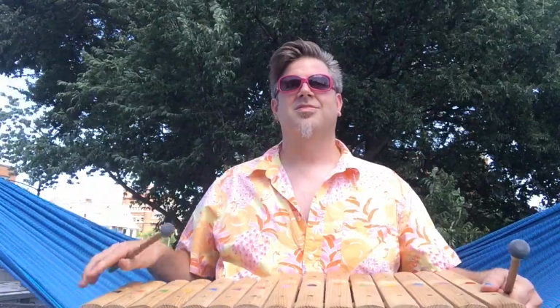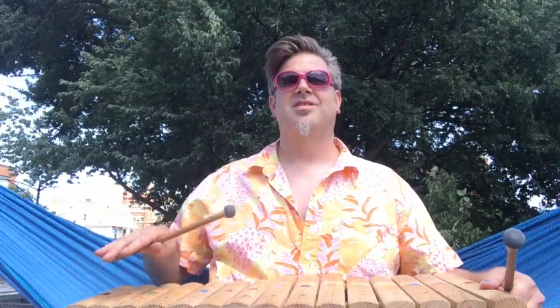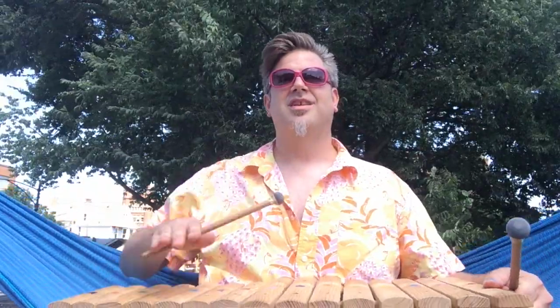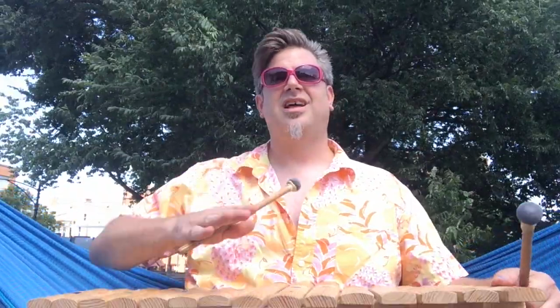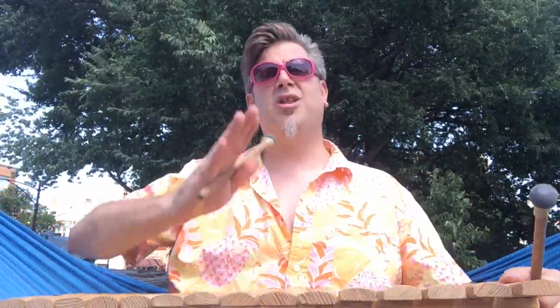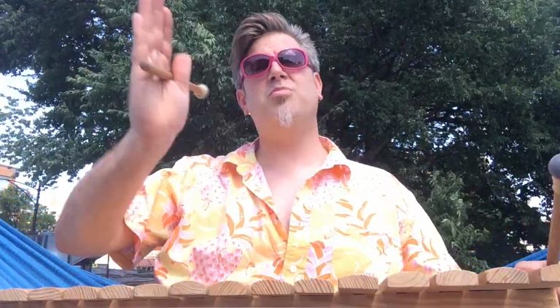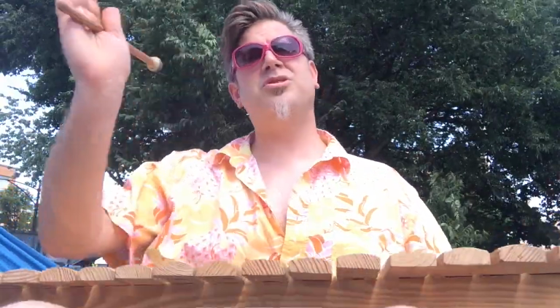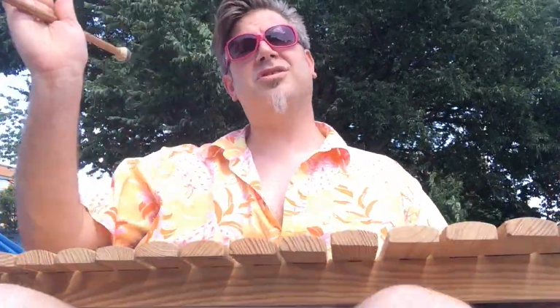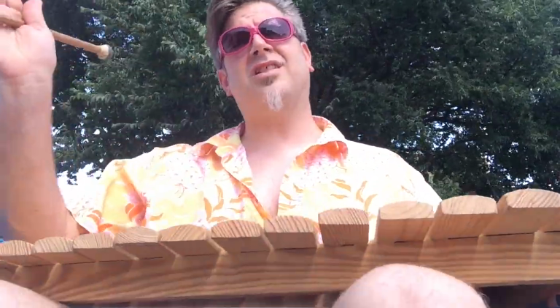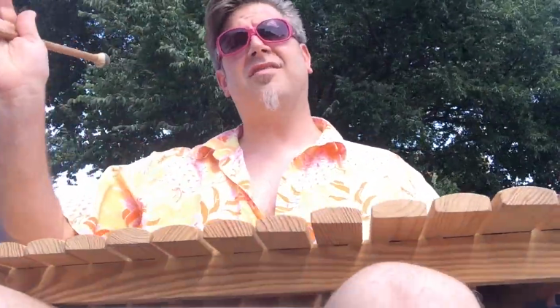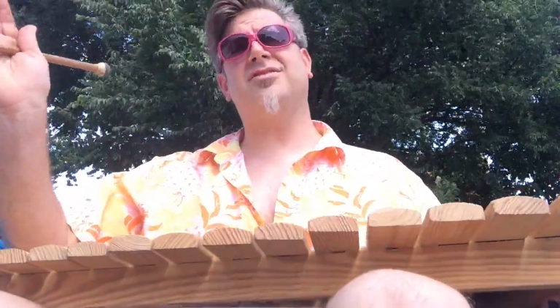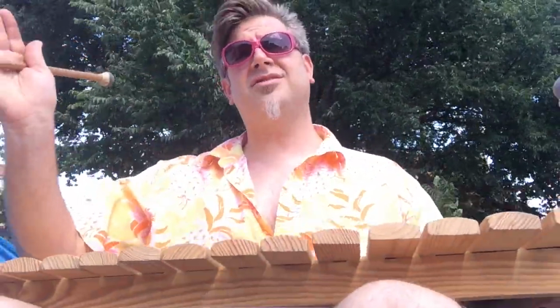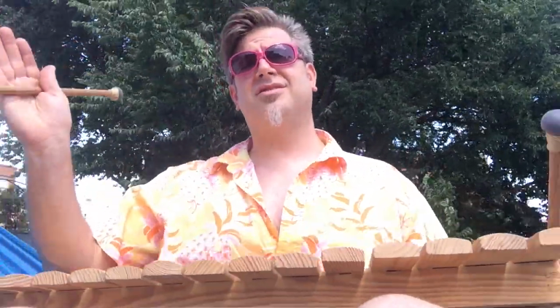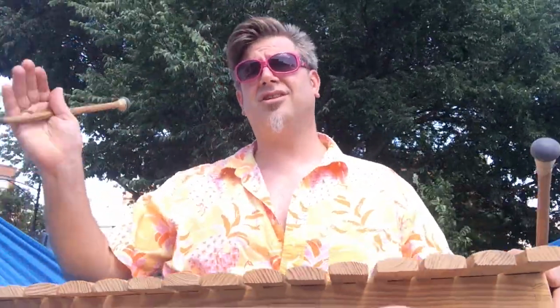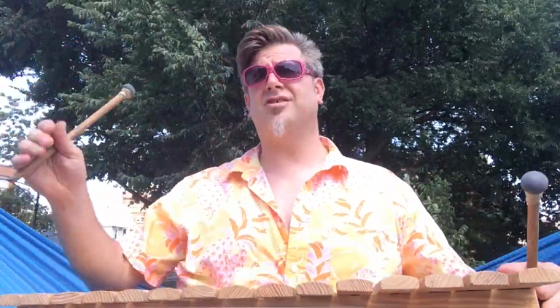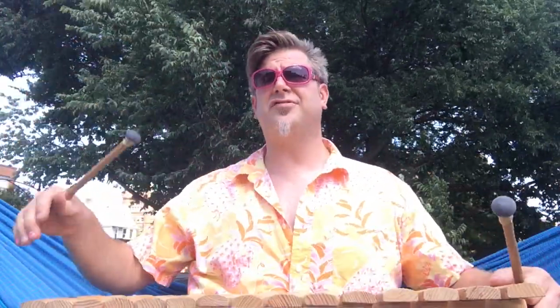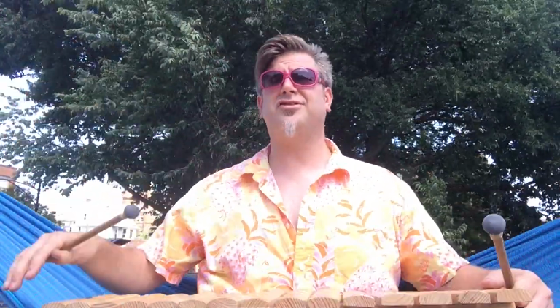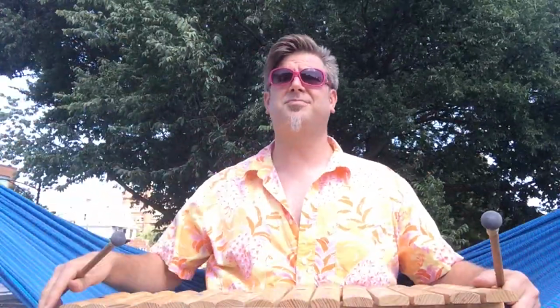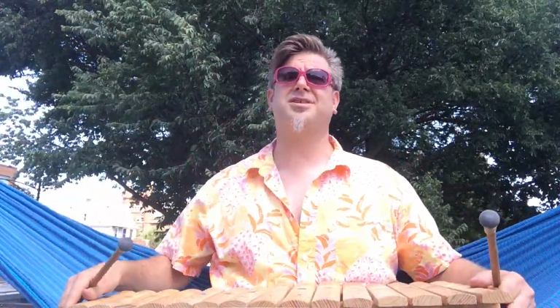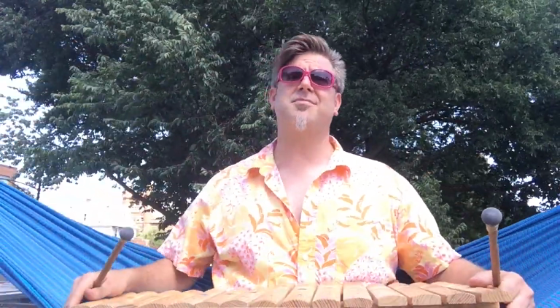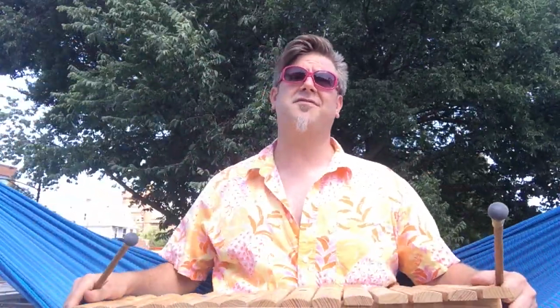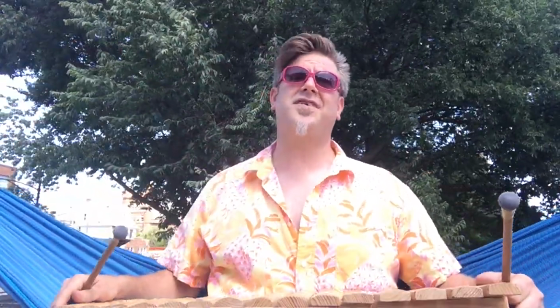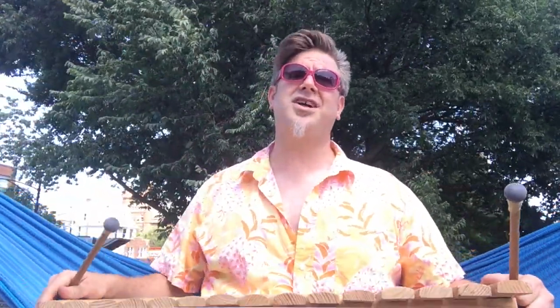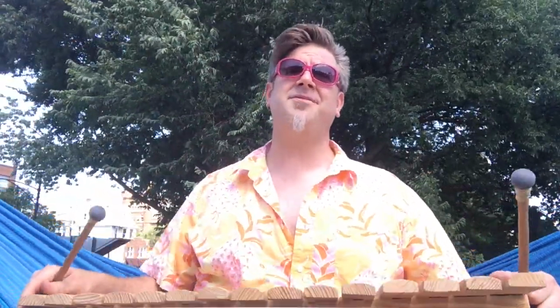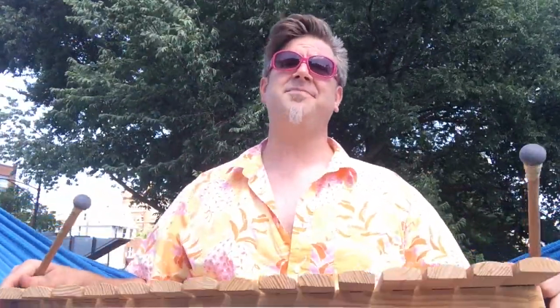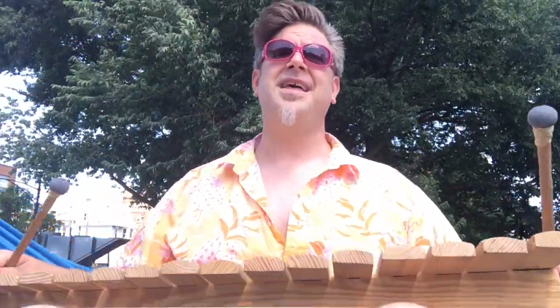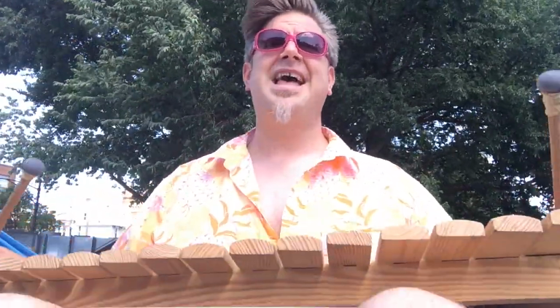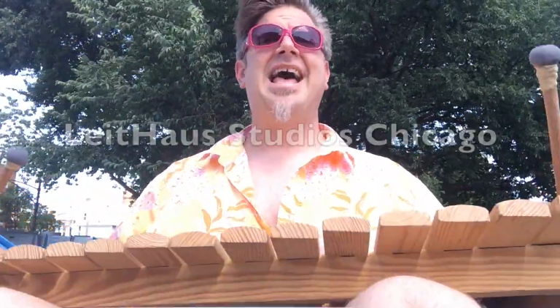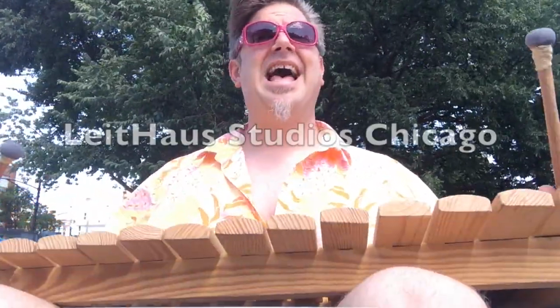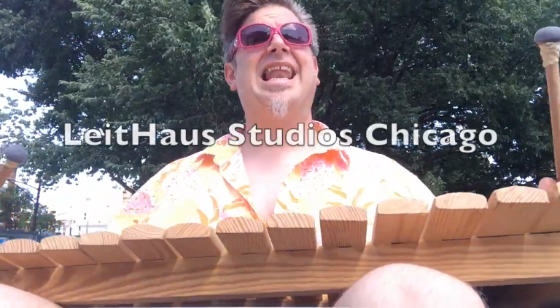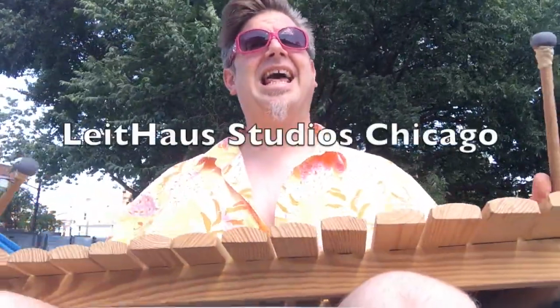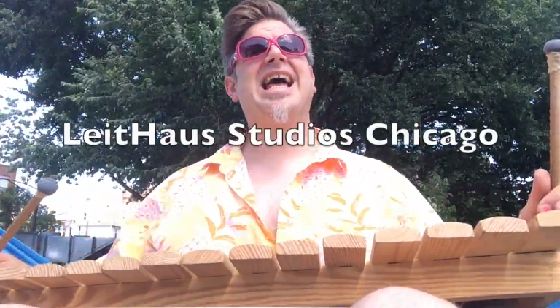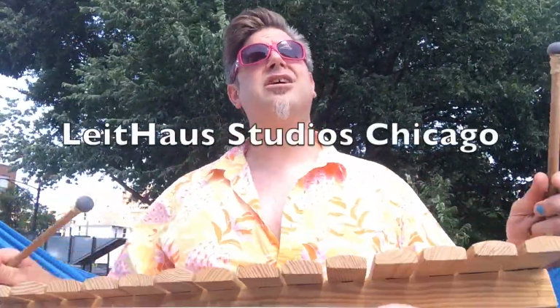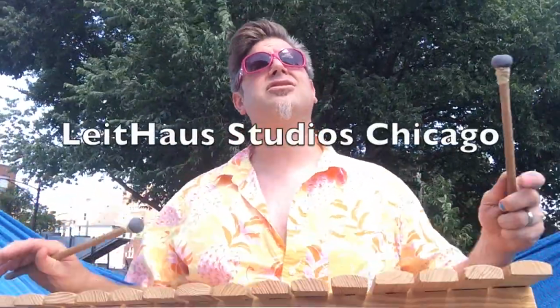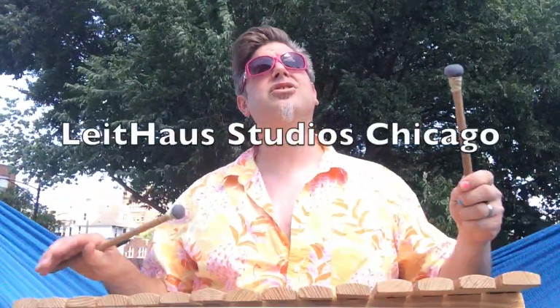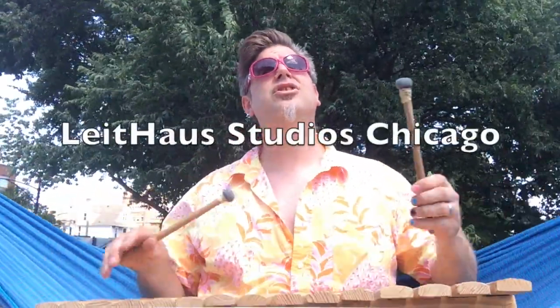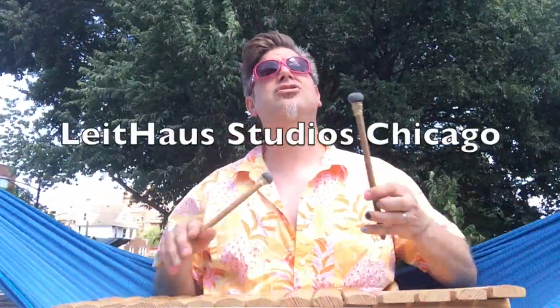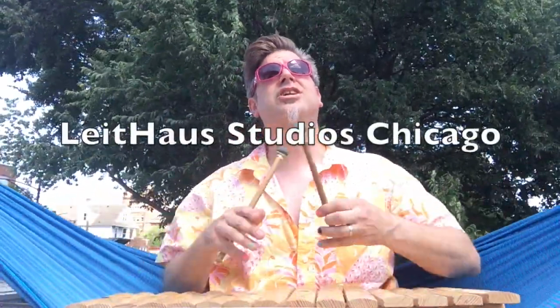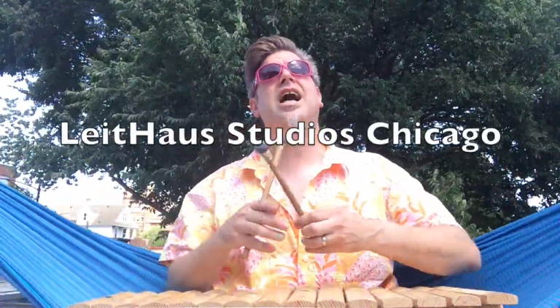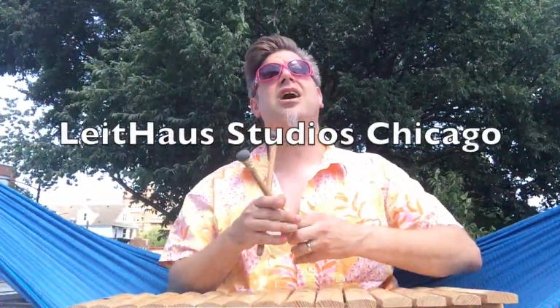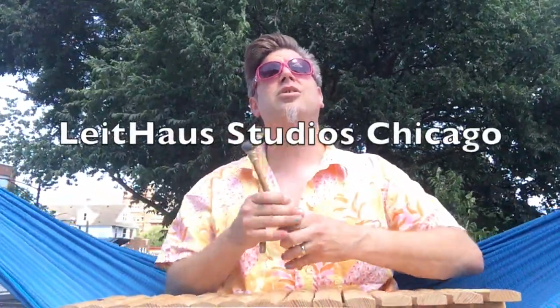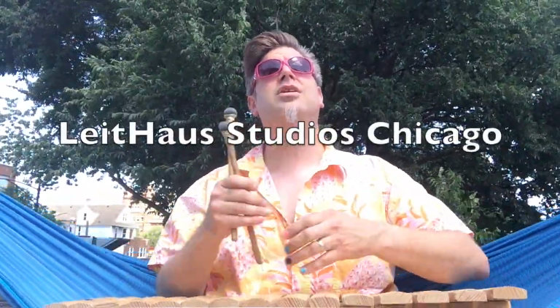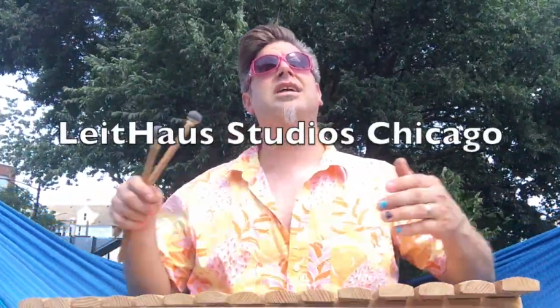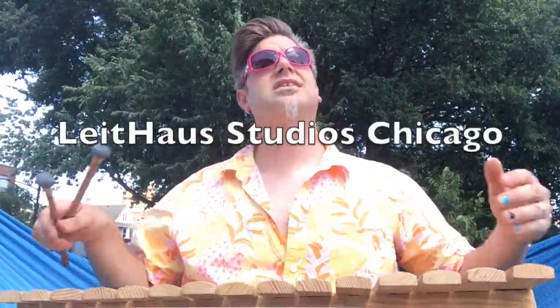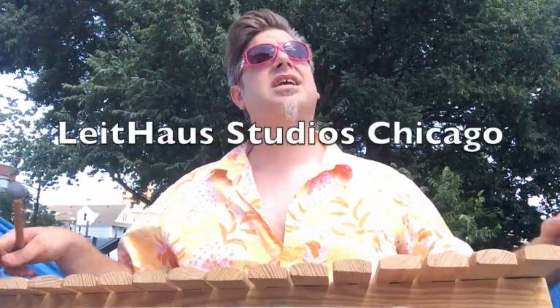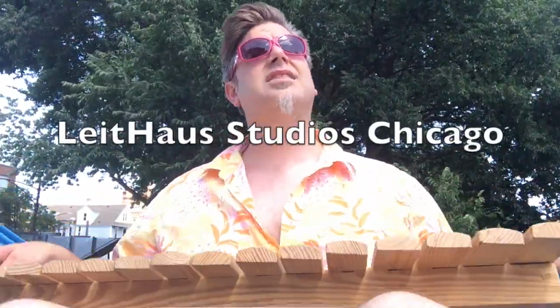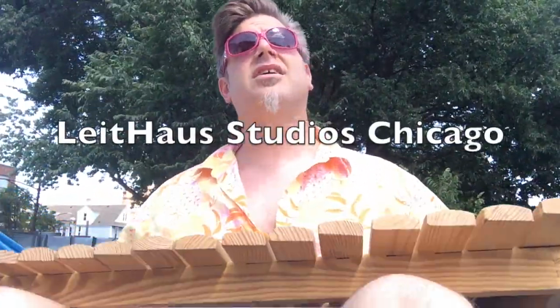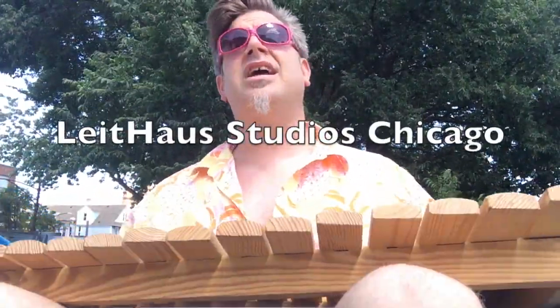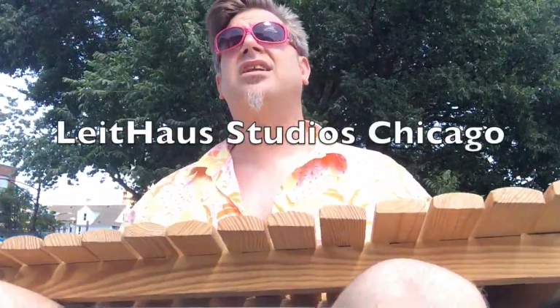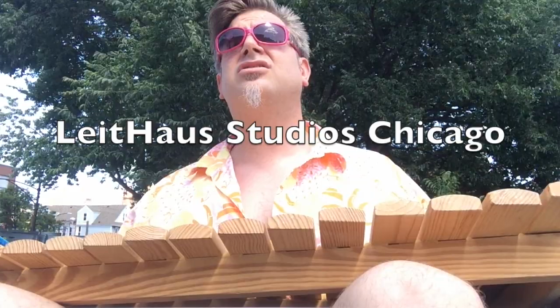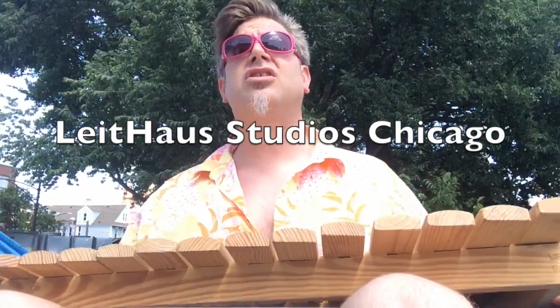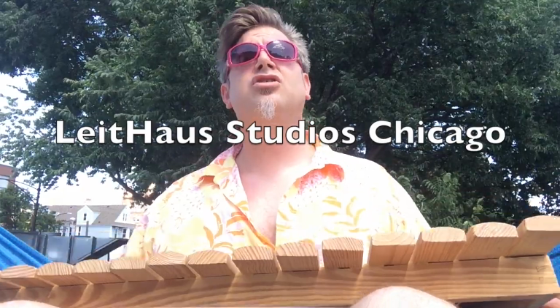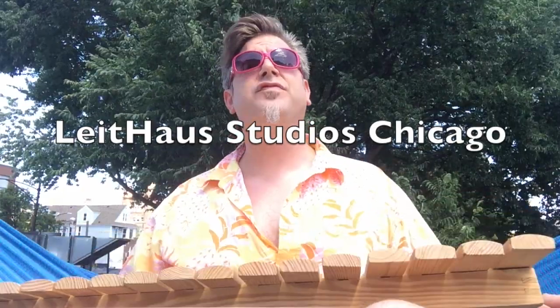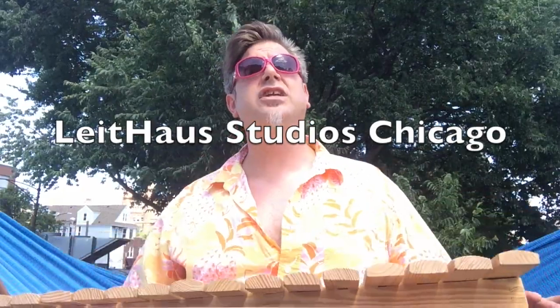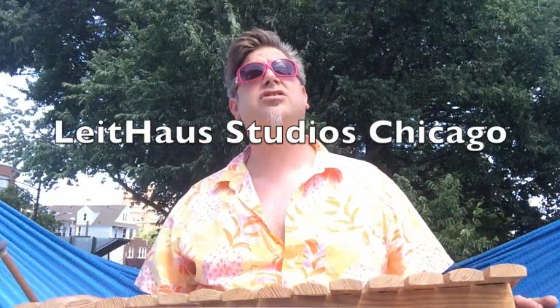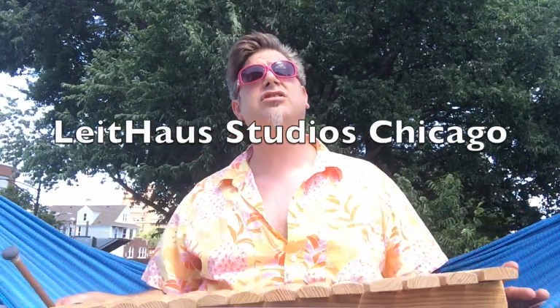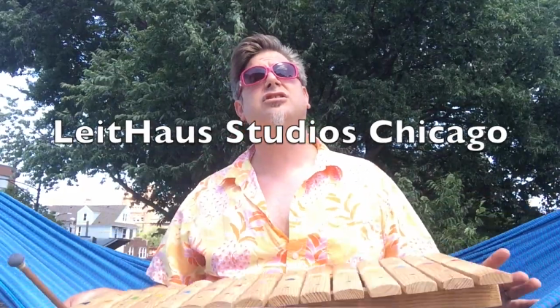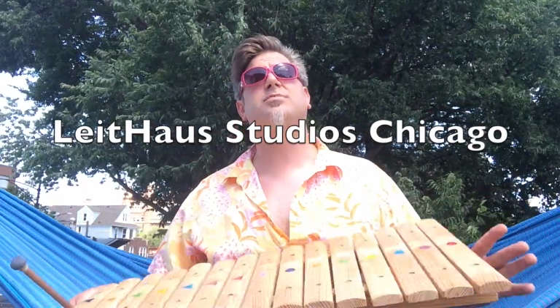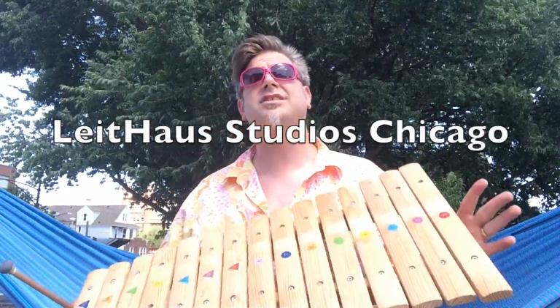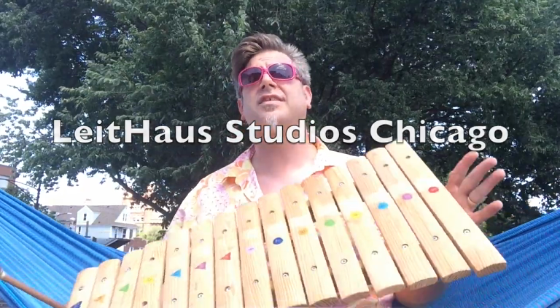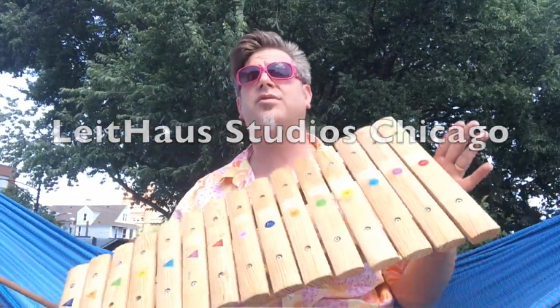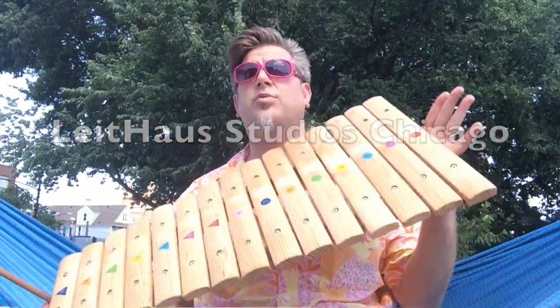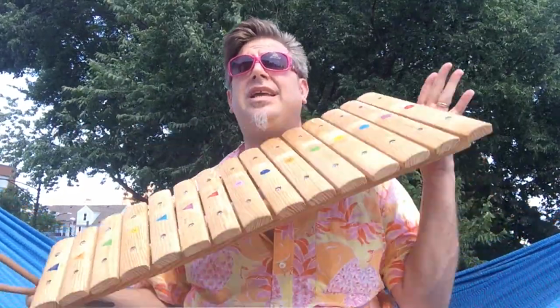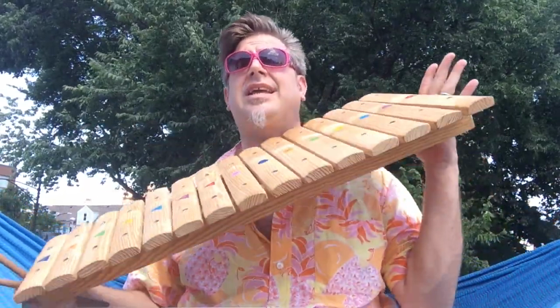Hello music lovers! Looking for some summer fun? At Lighthouse Studios Chicago, kids get their hands on new featured instruments every week.